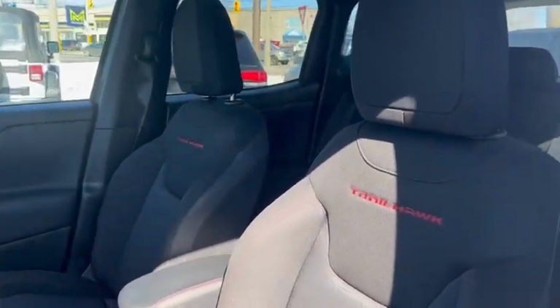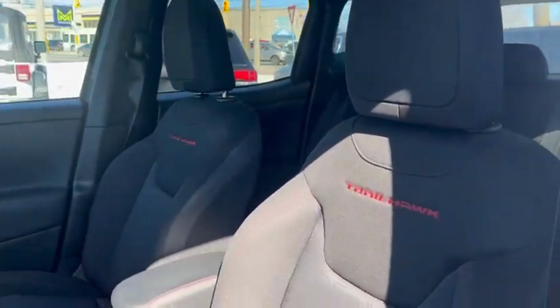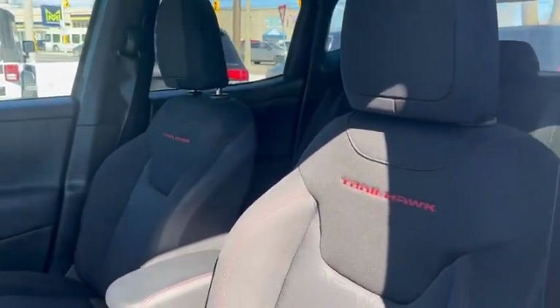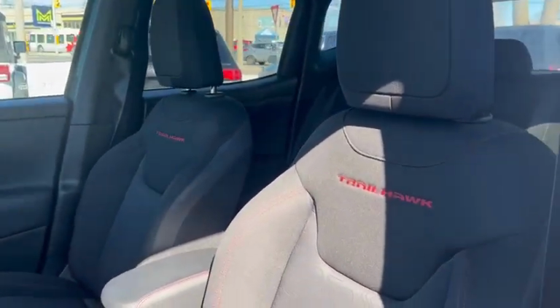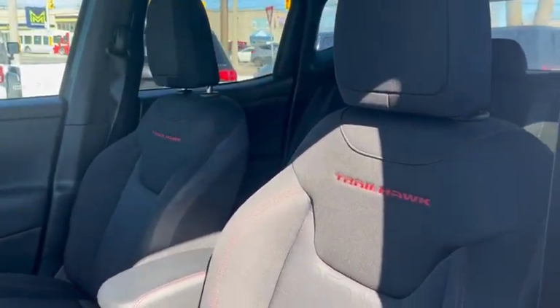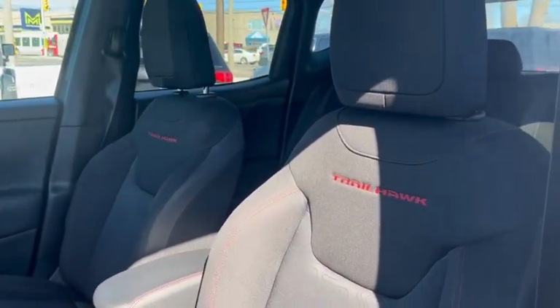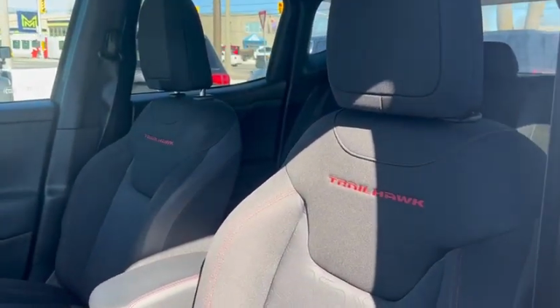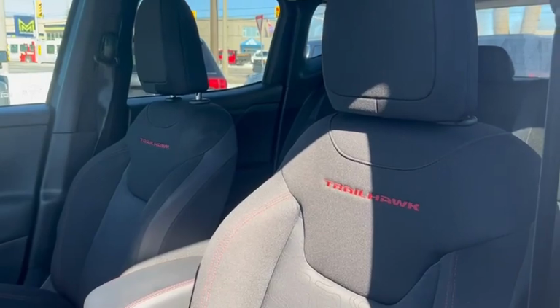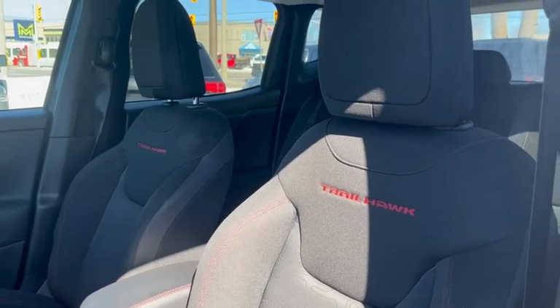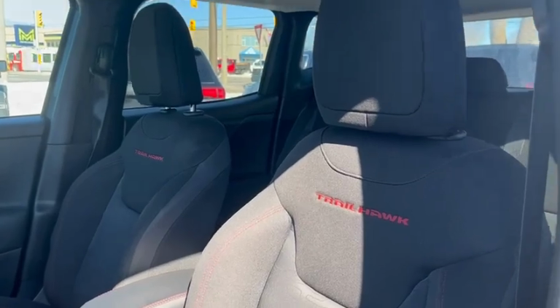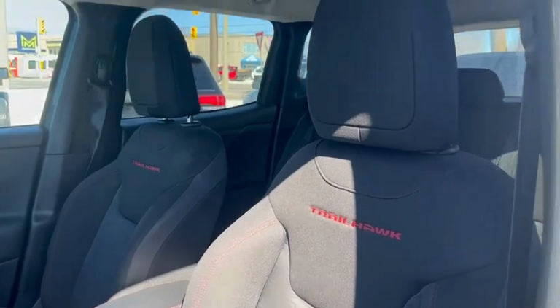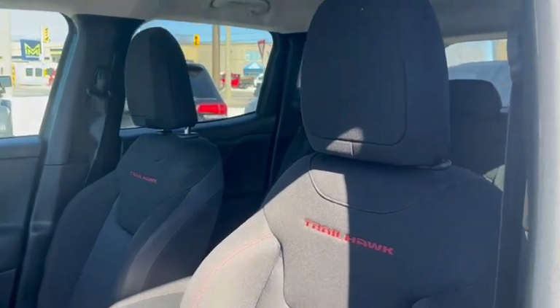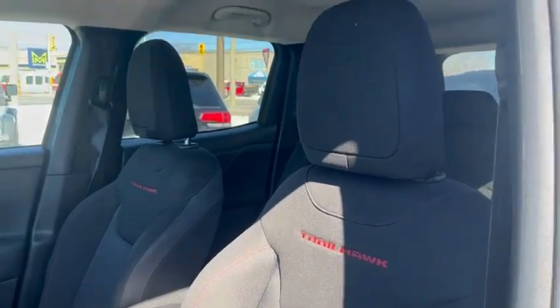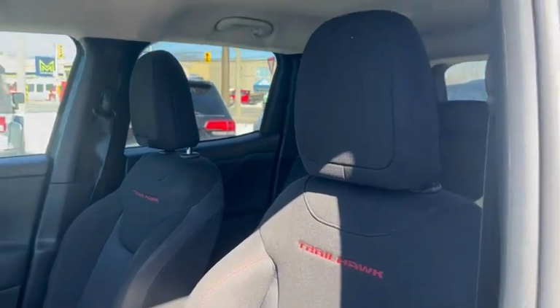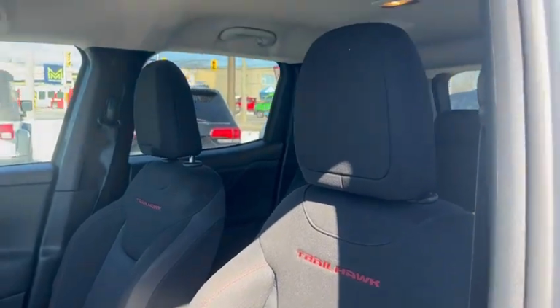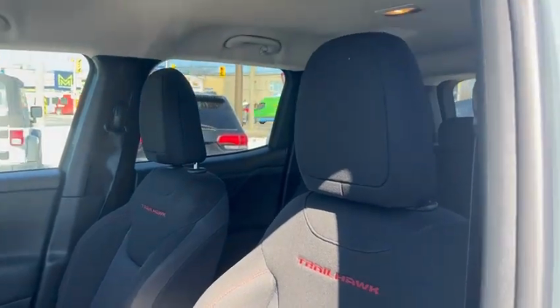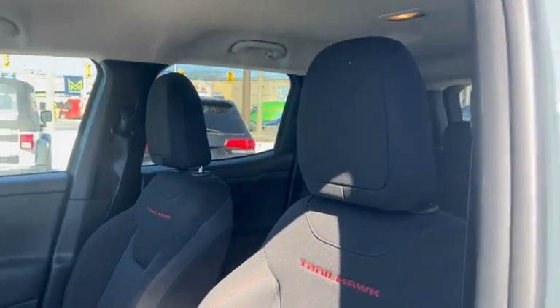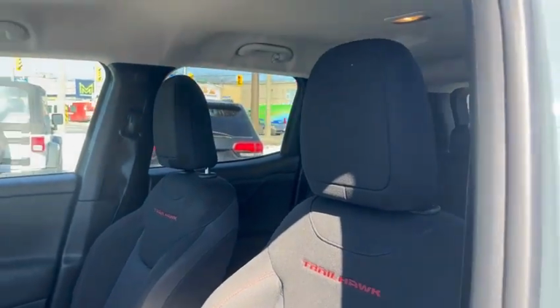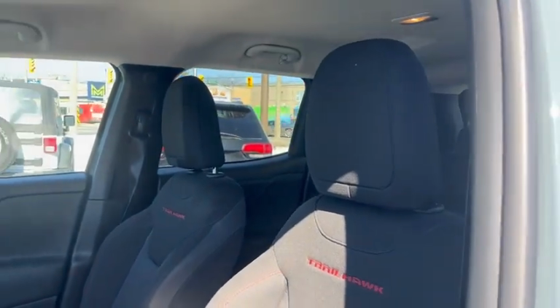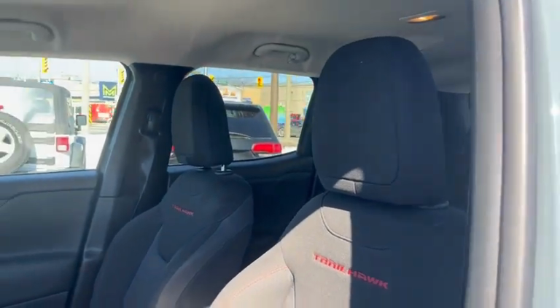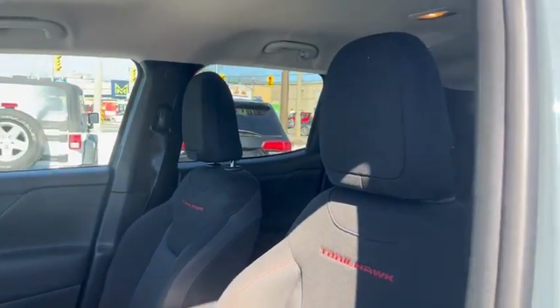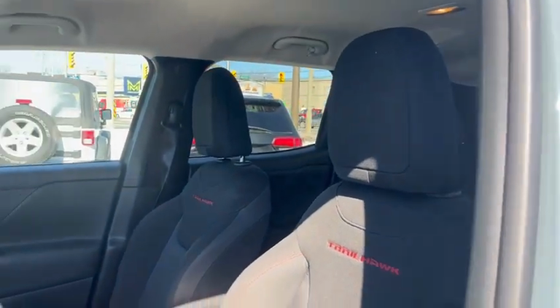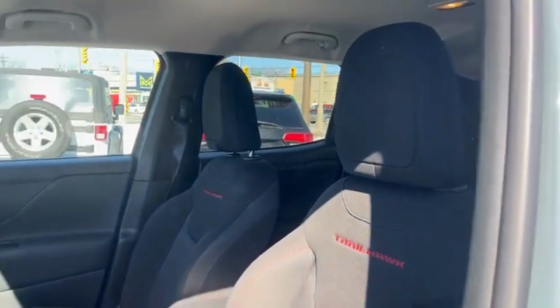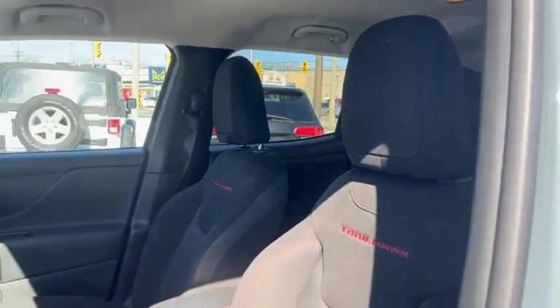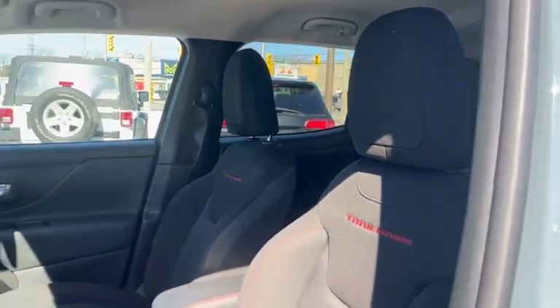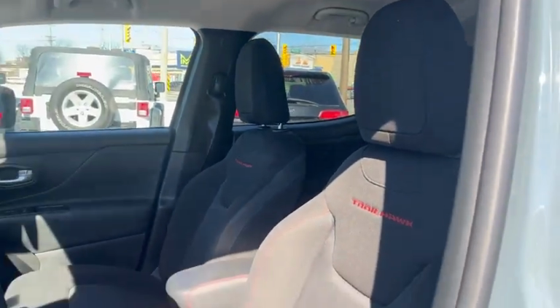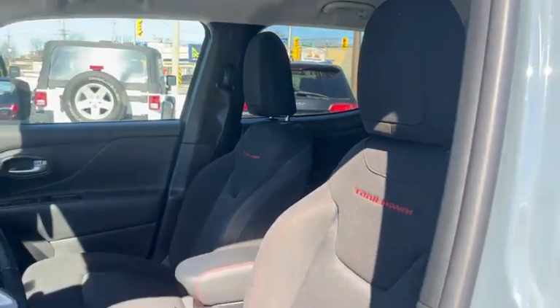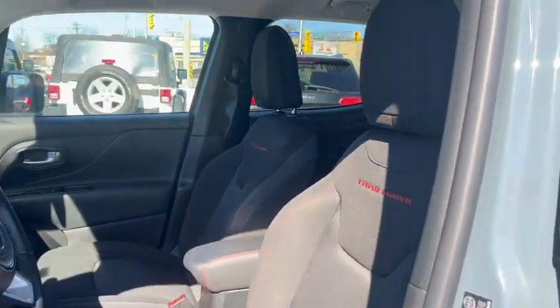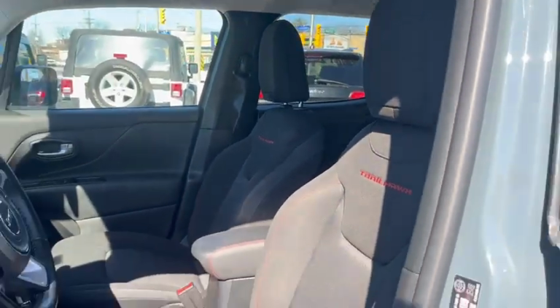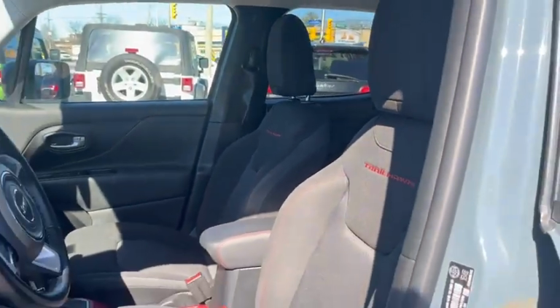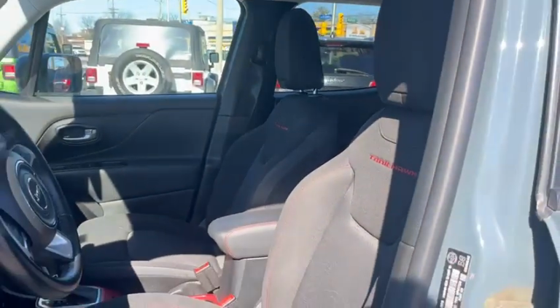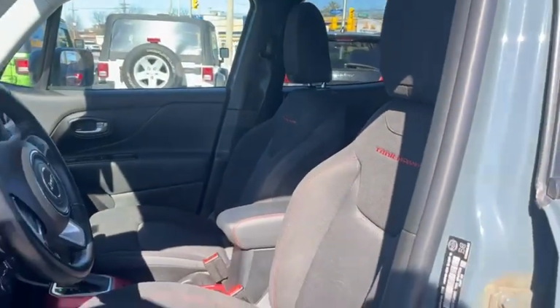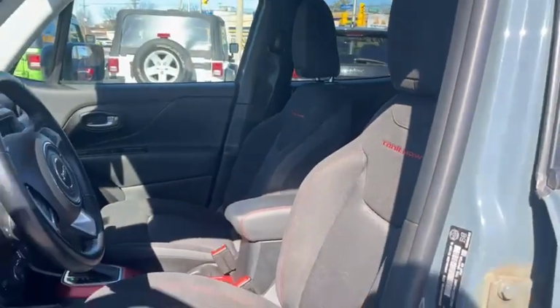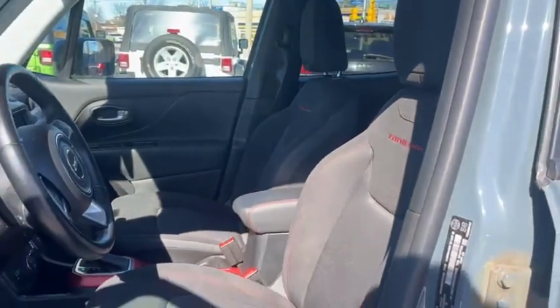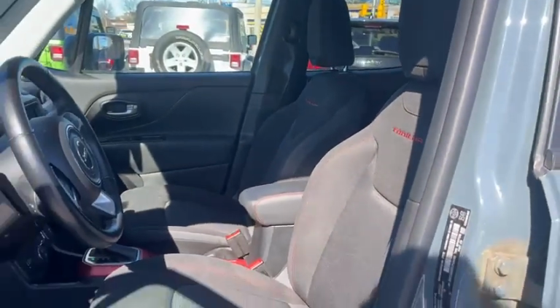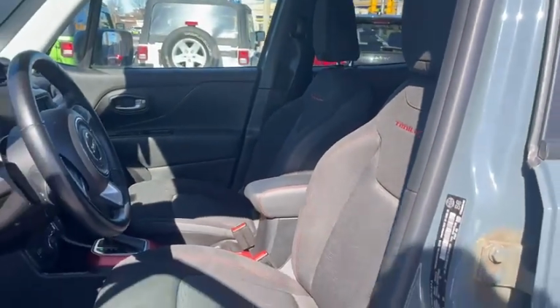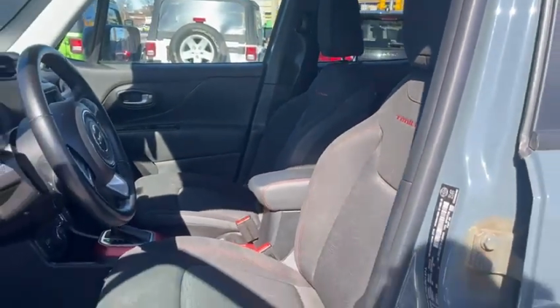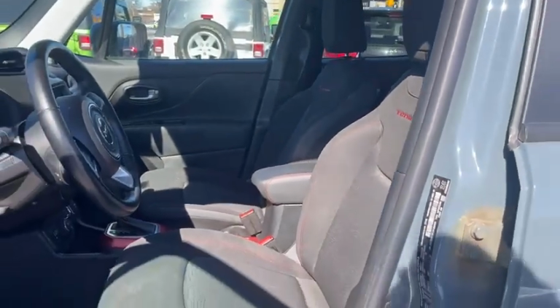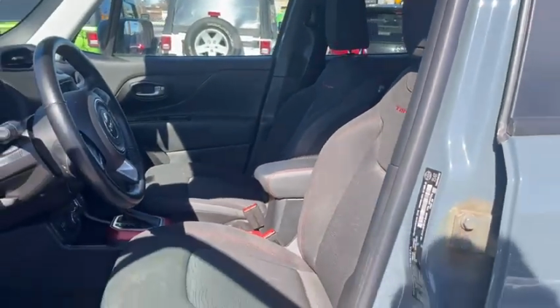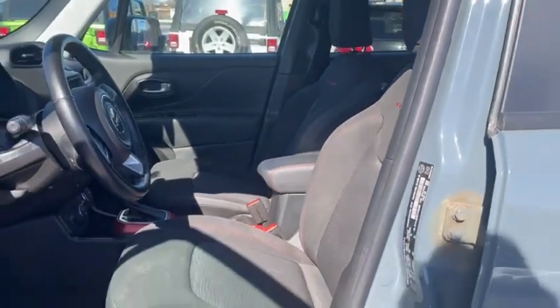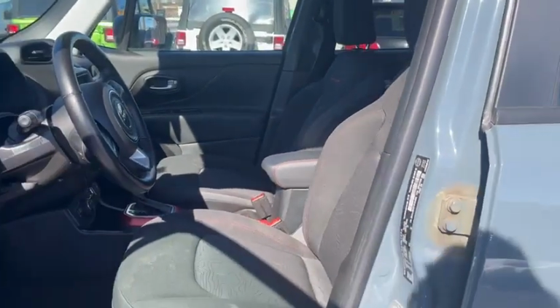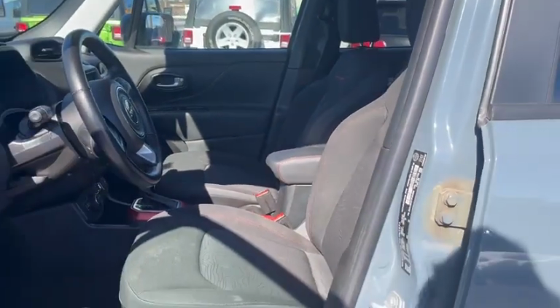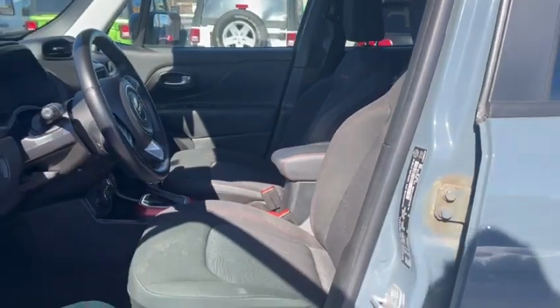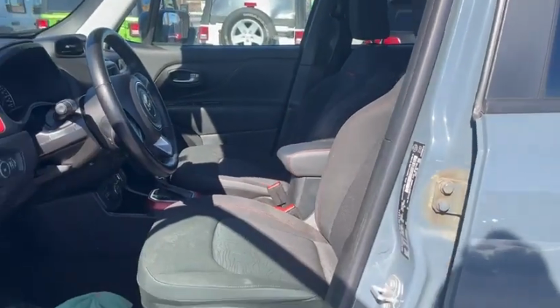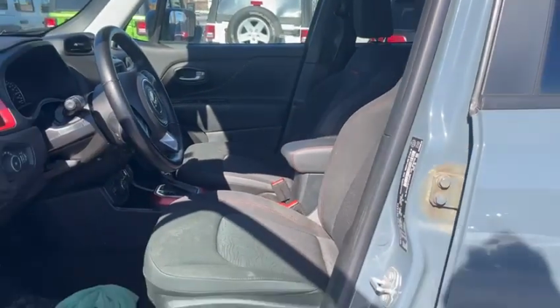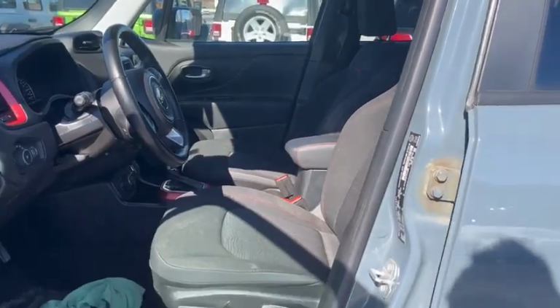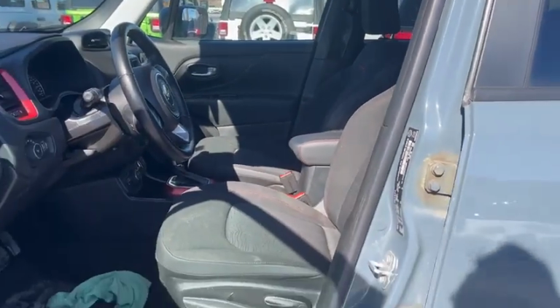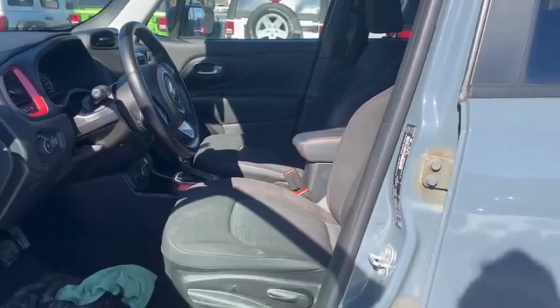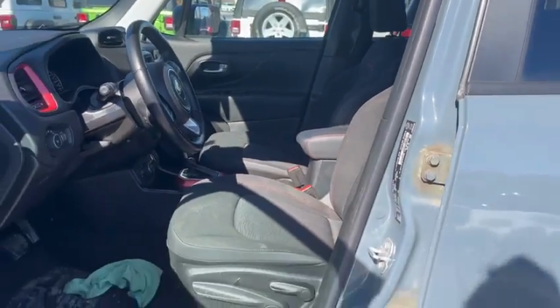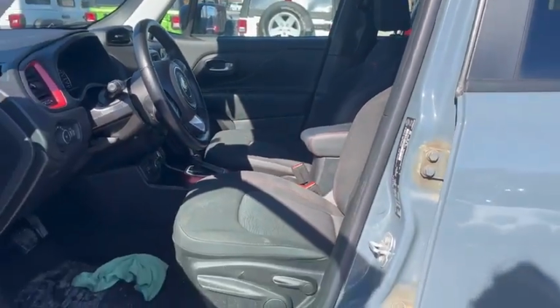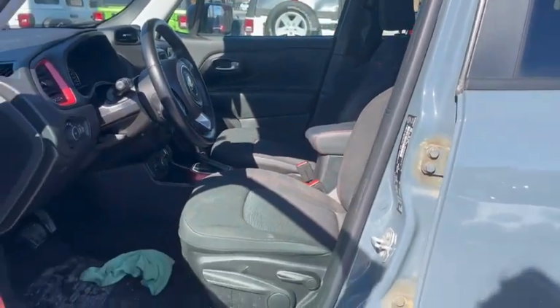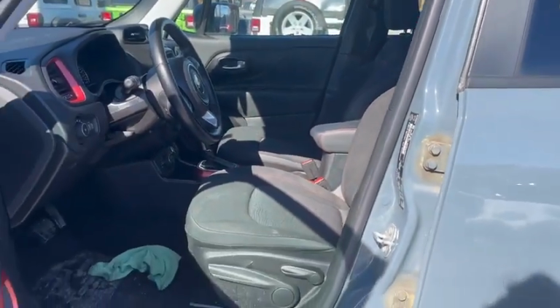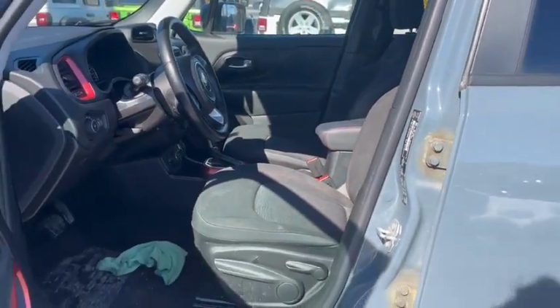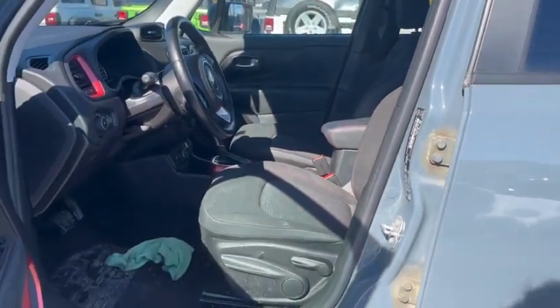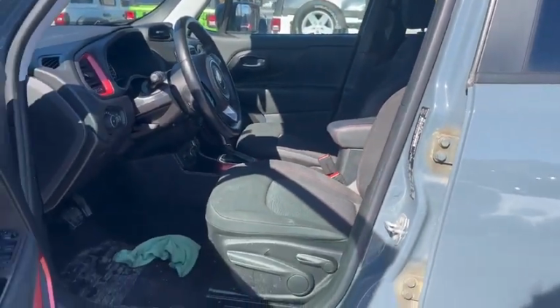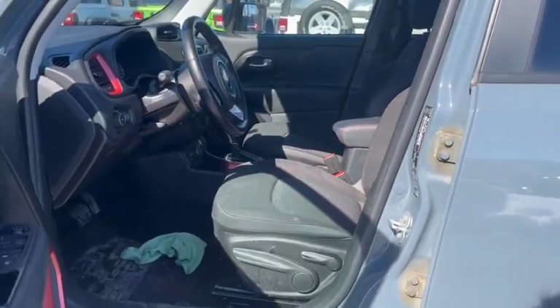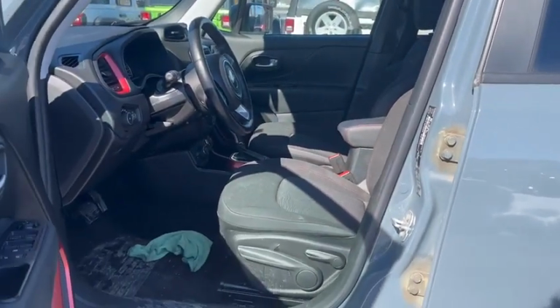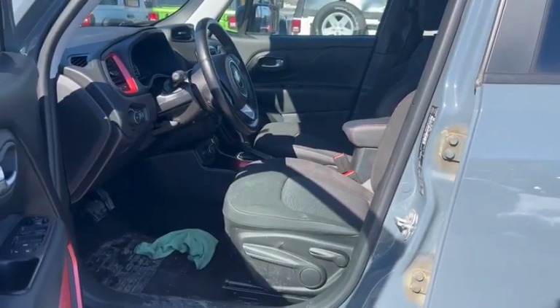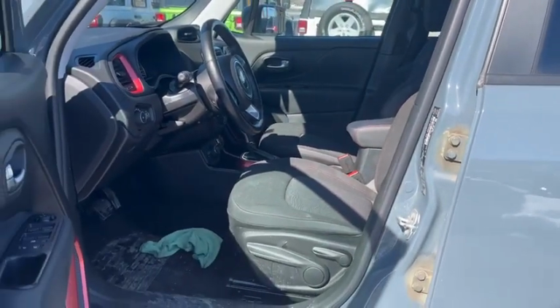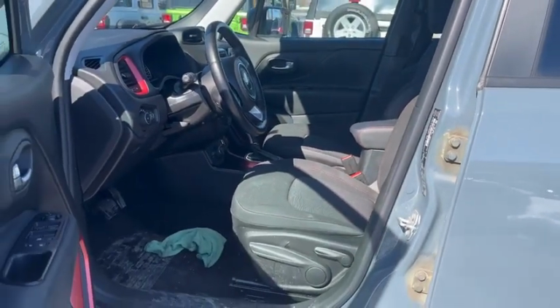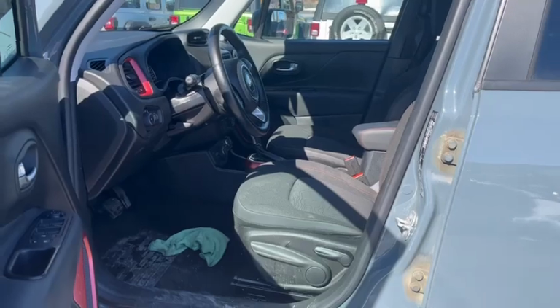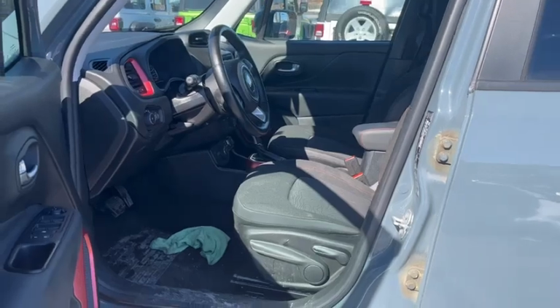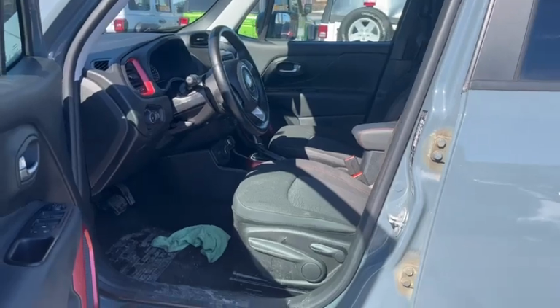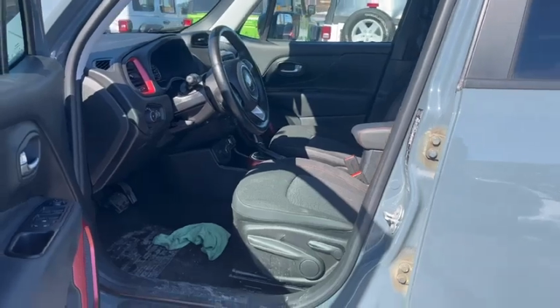There's Trailhawk stitching, heated seats, and a heated wheel.